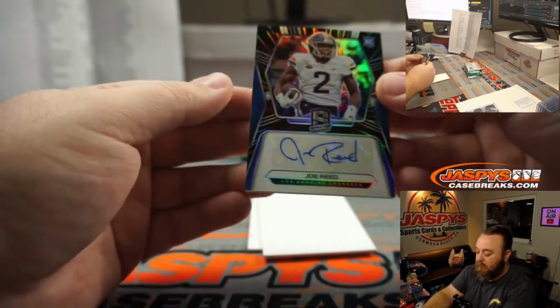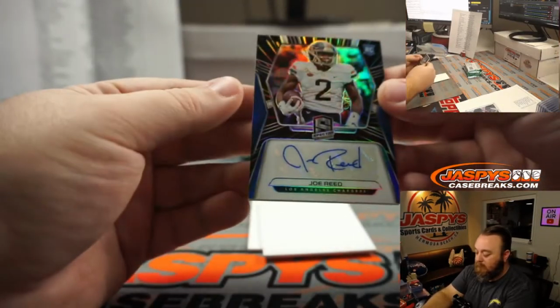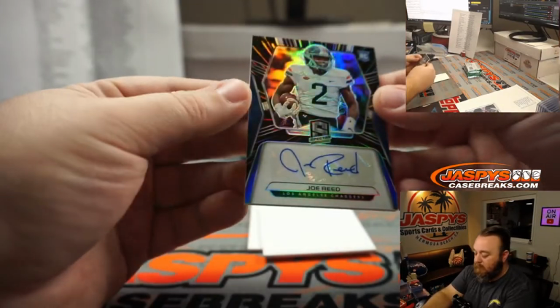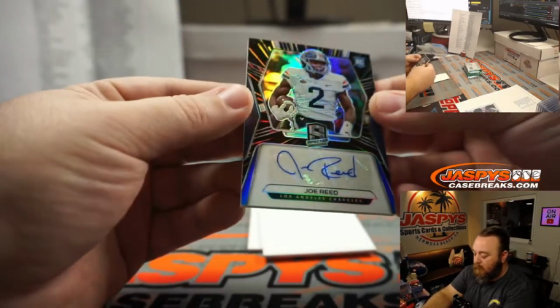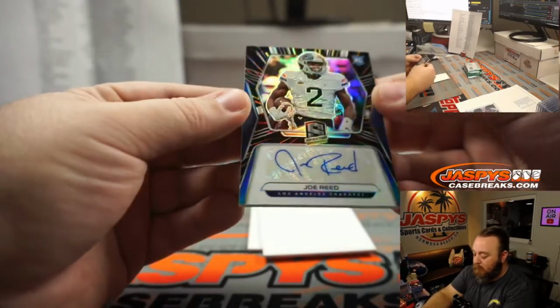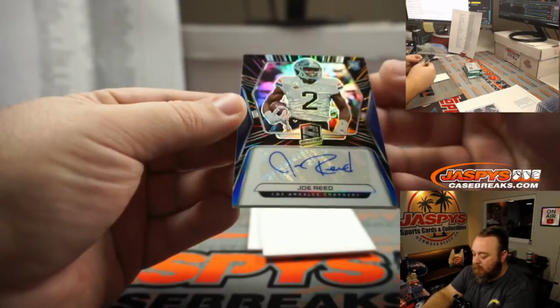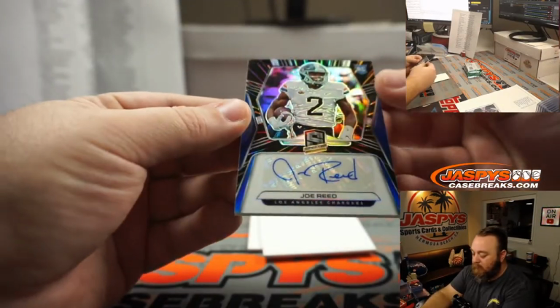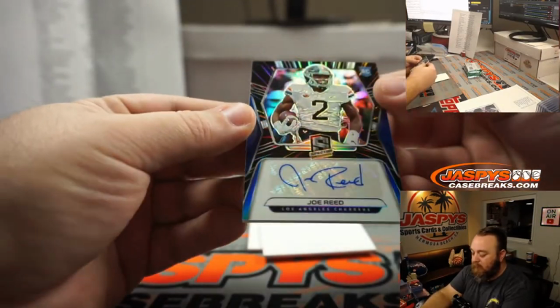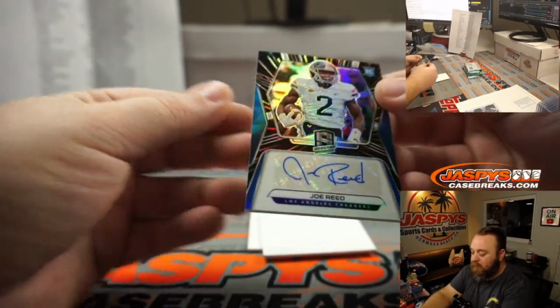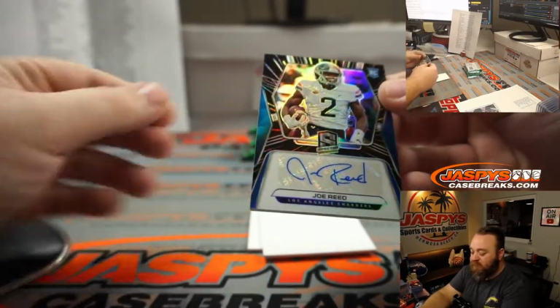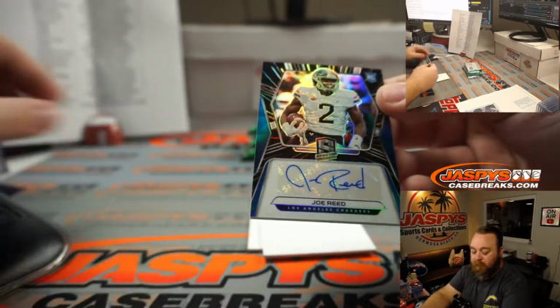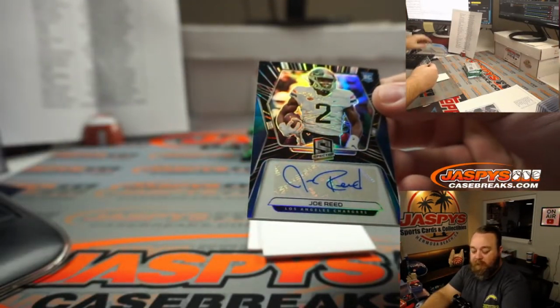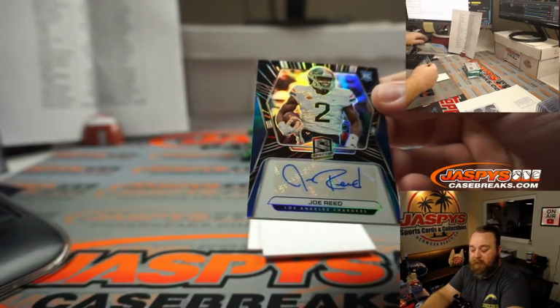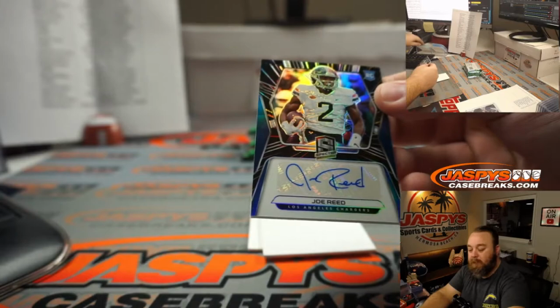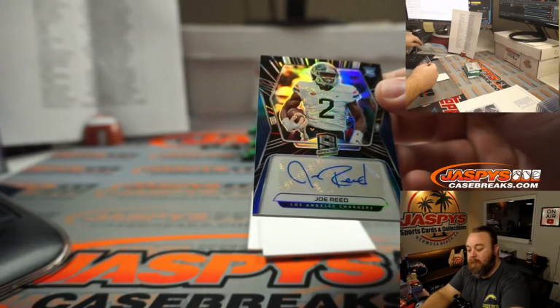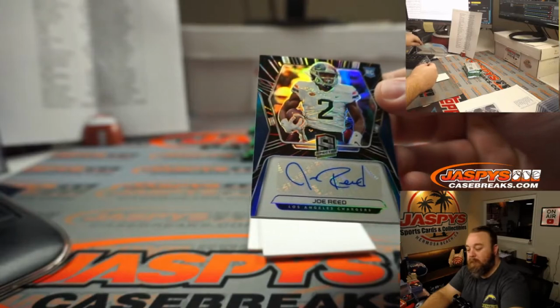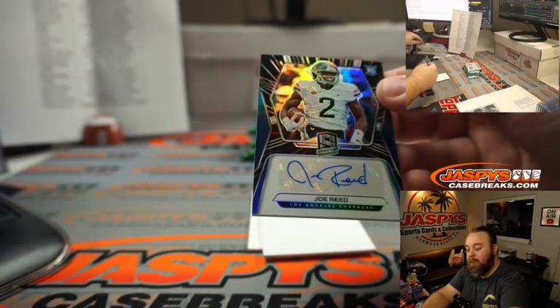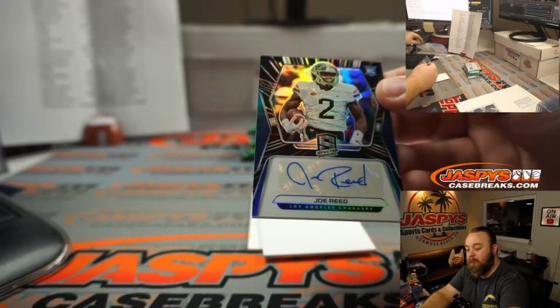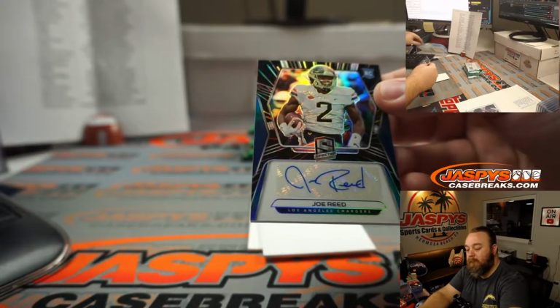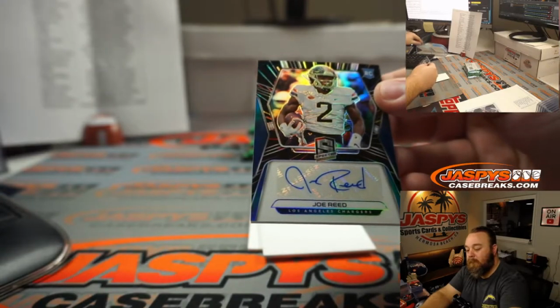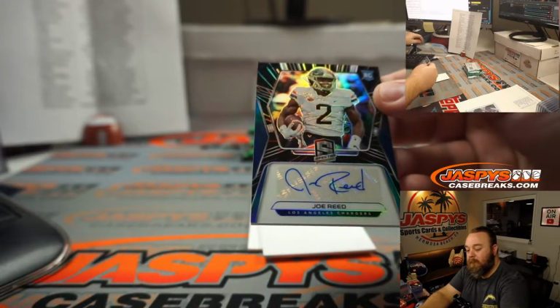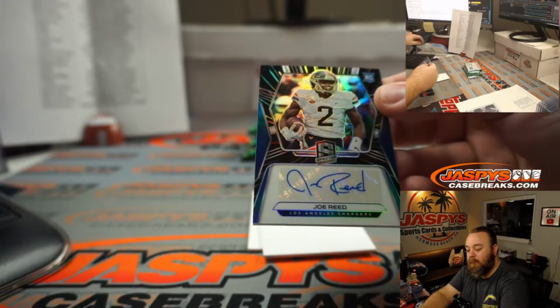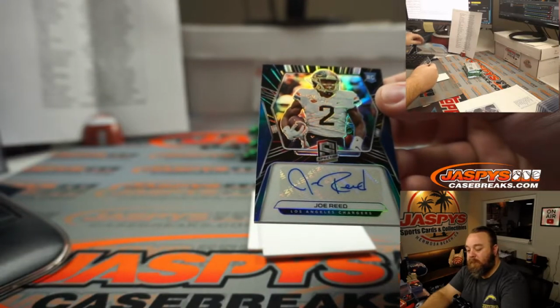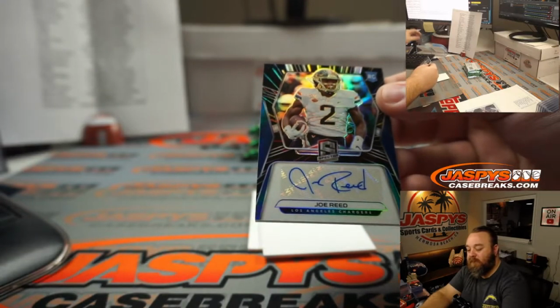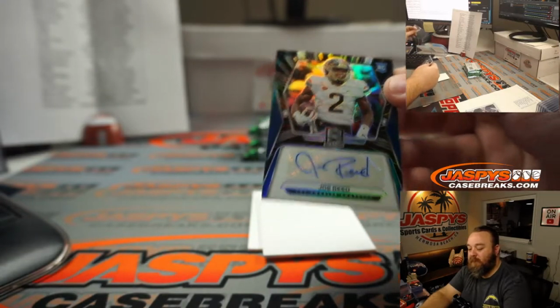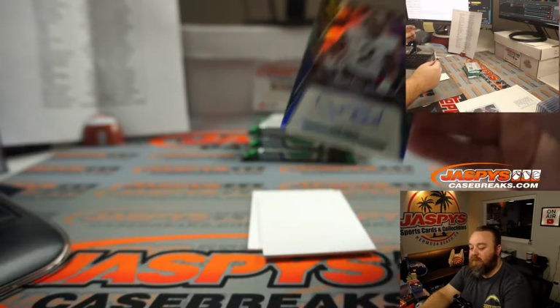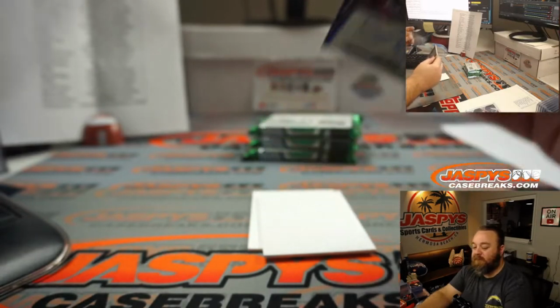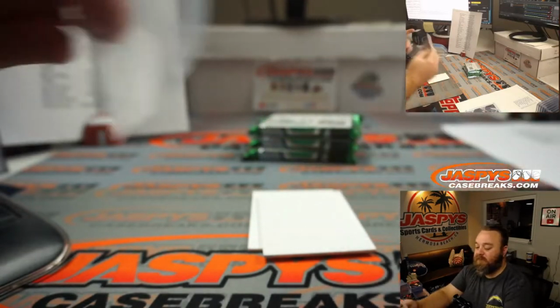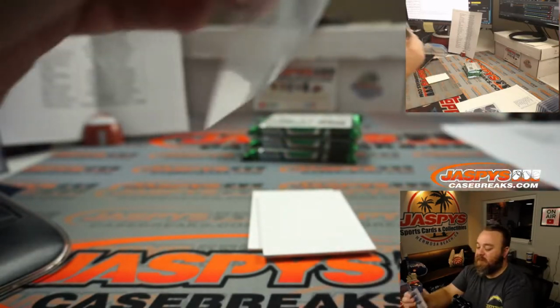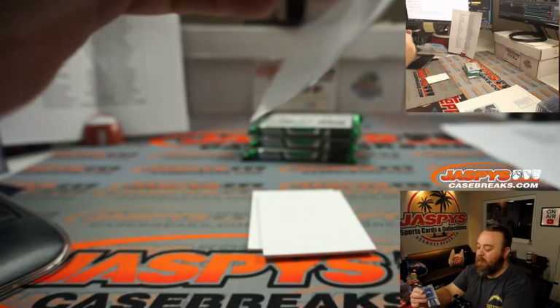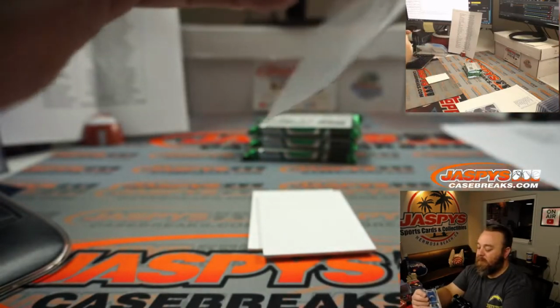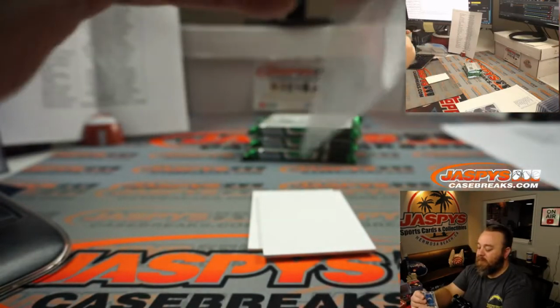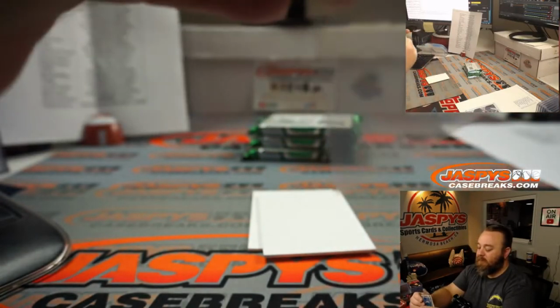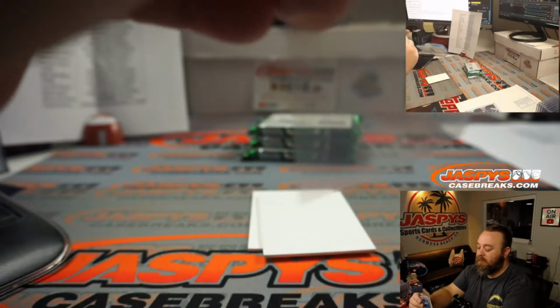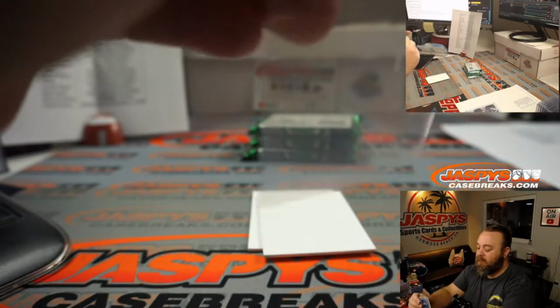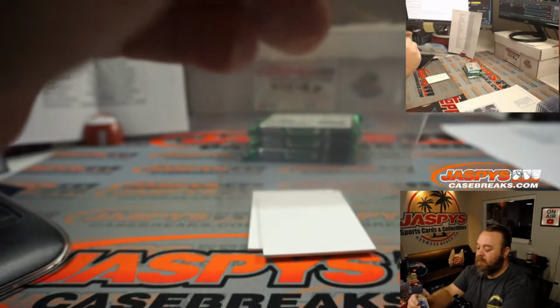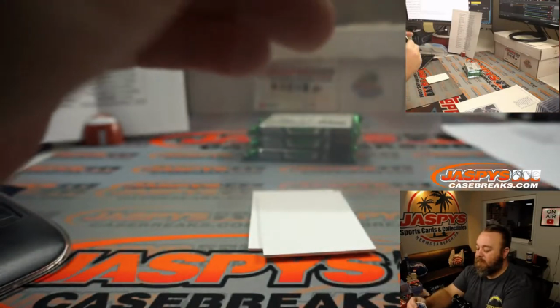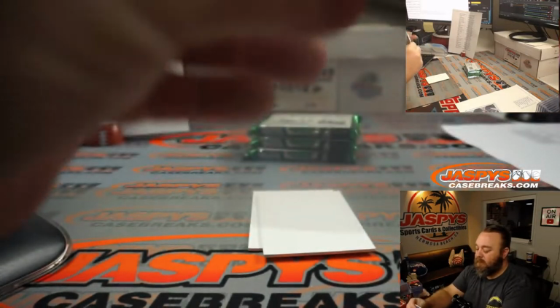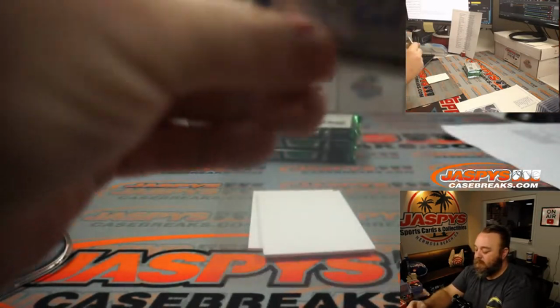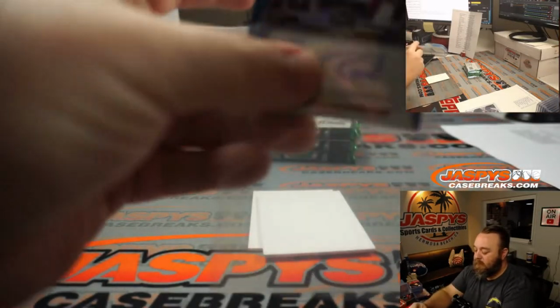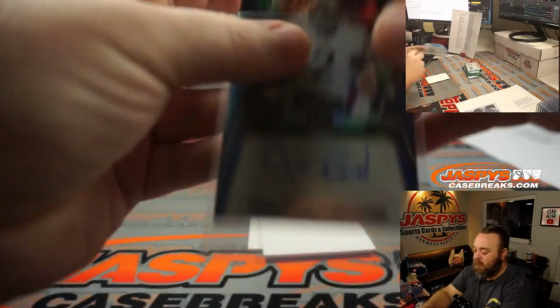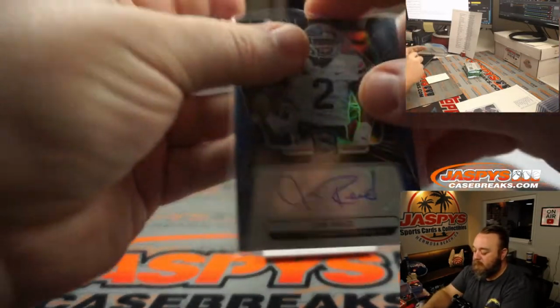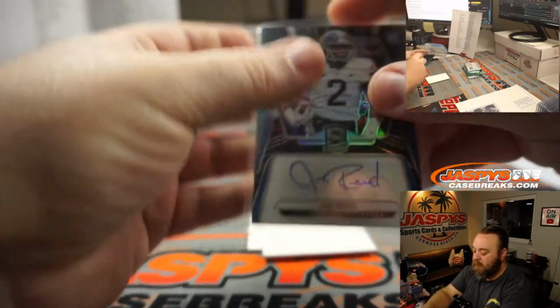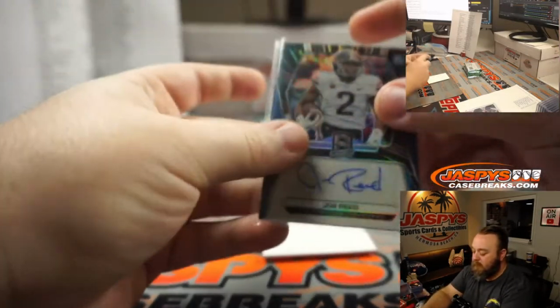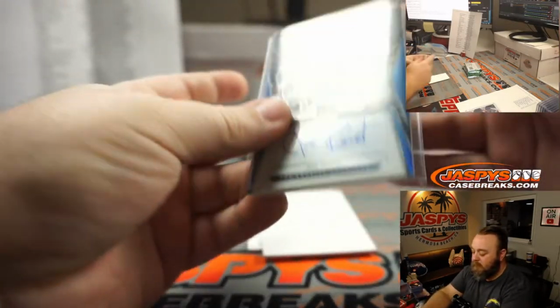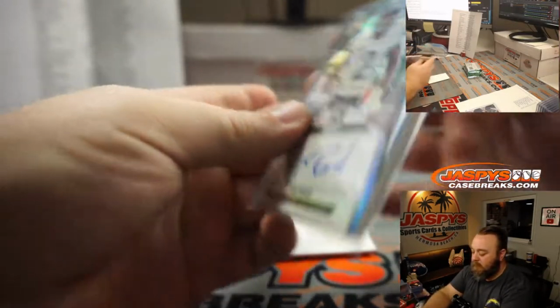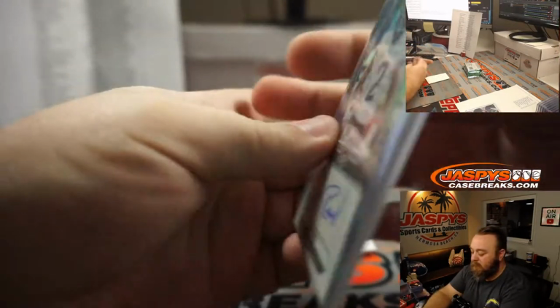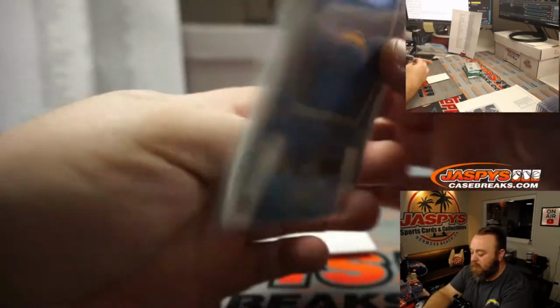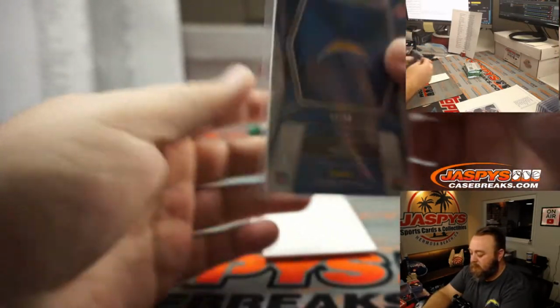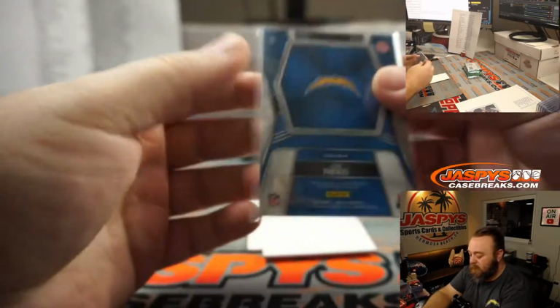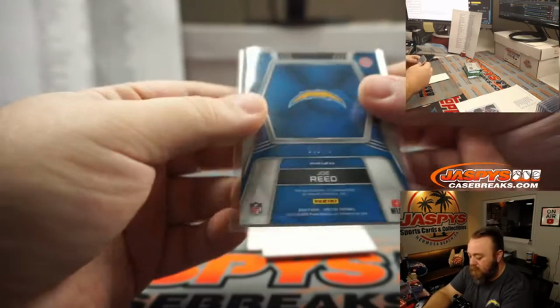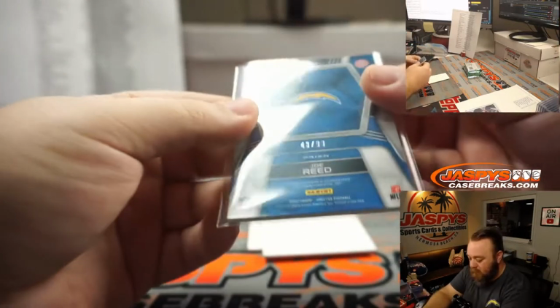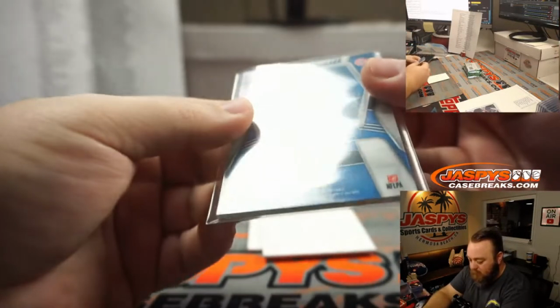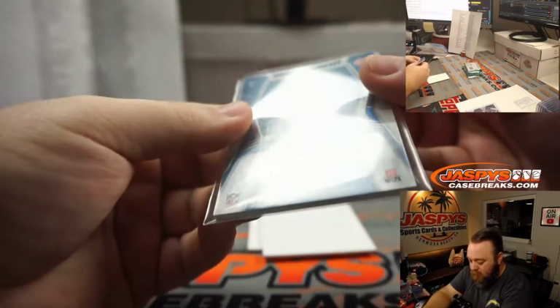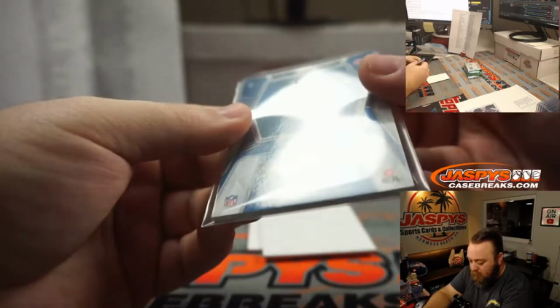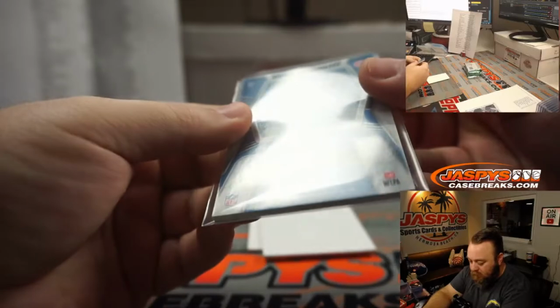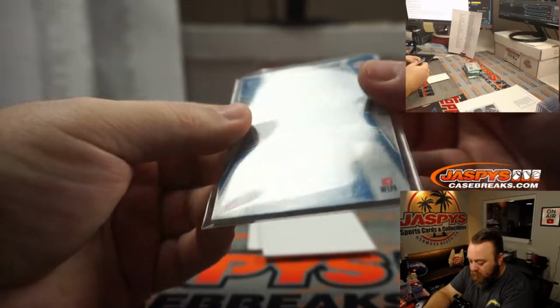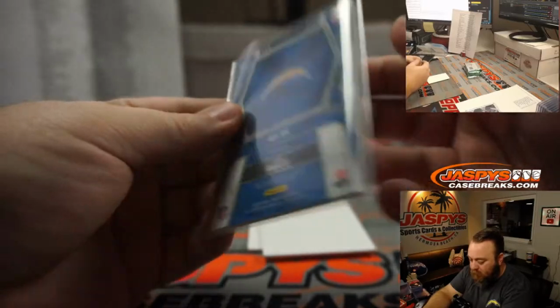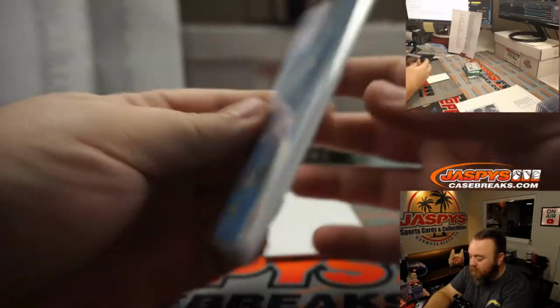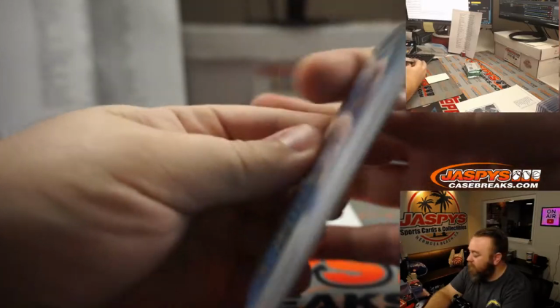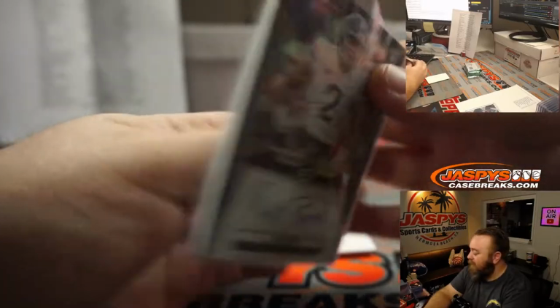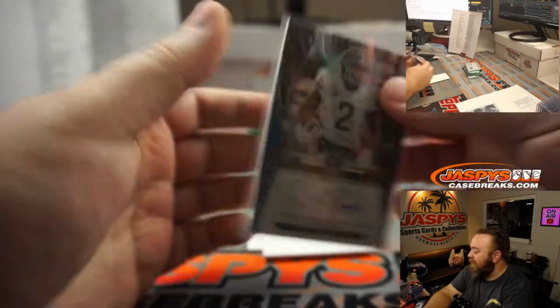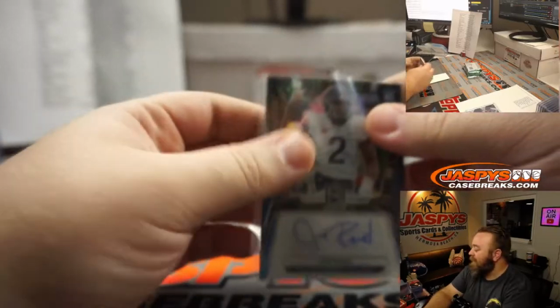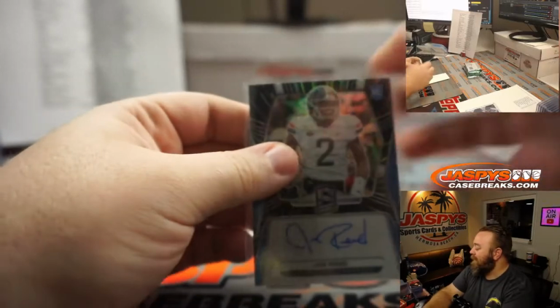Joe Reed, Chargers. Jay Goins. 43 out of 99.